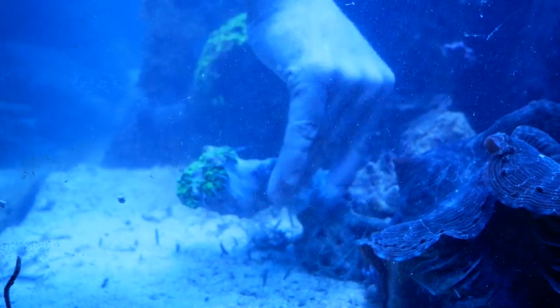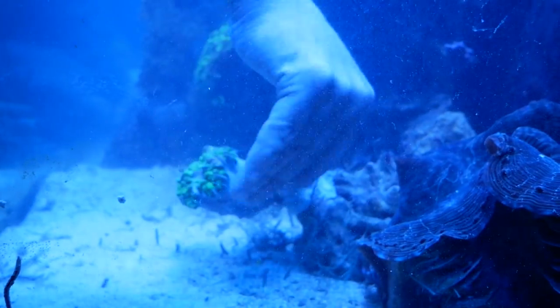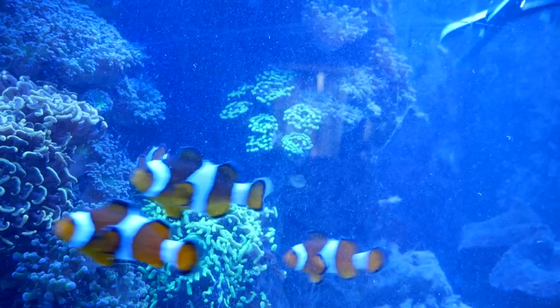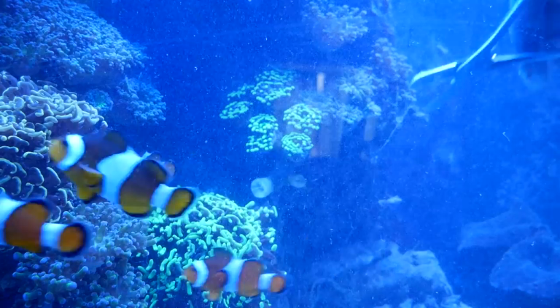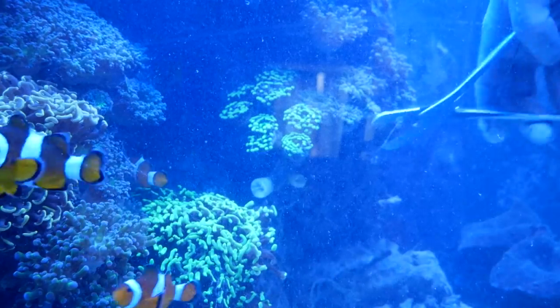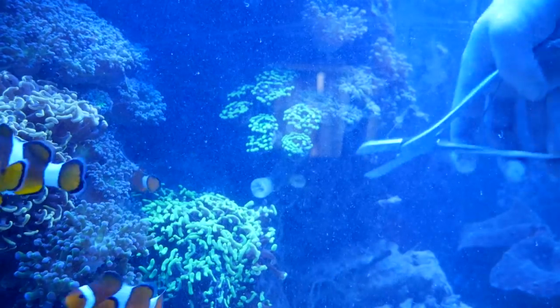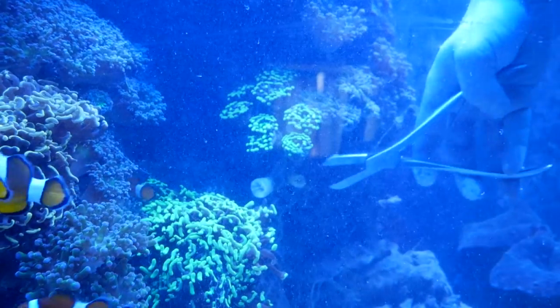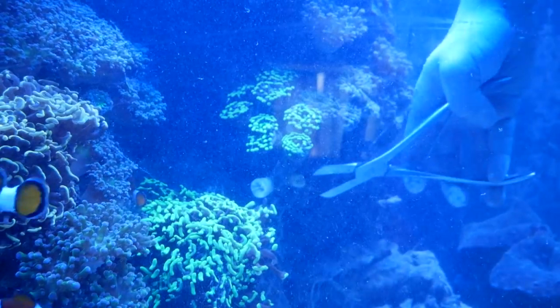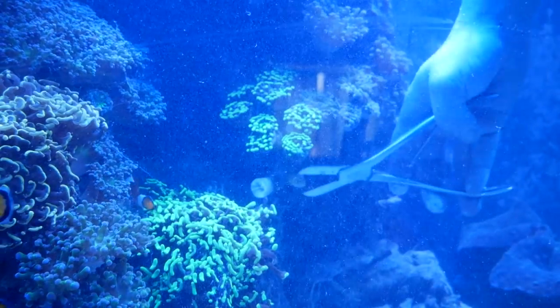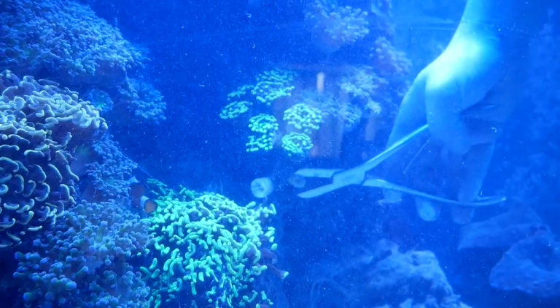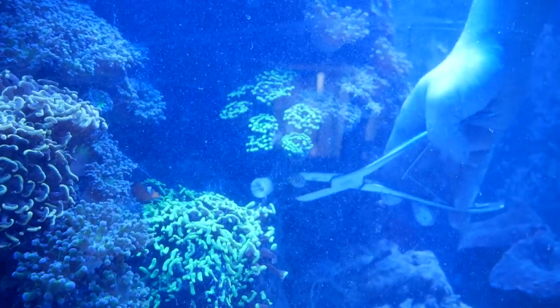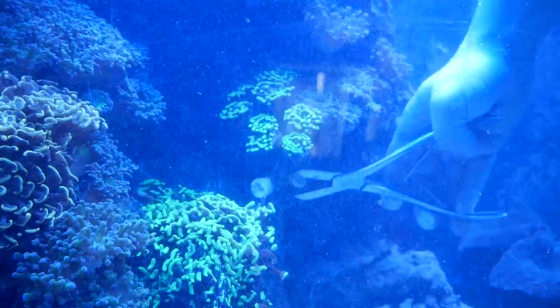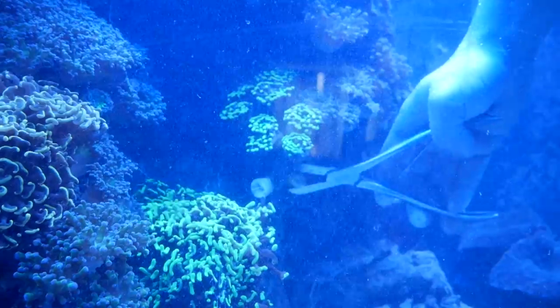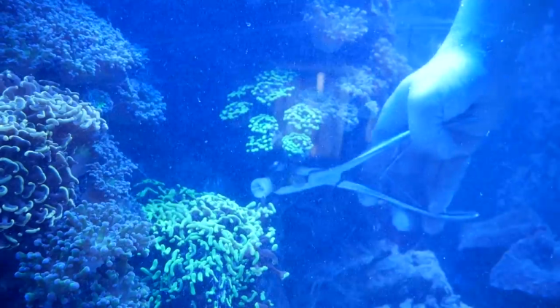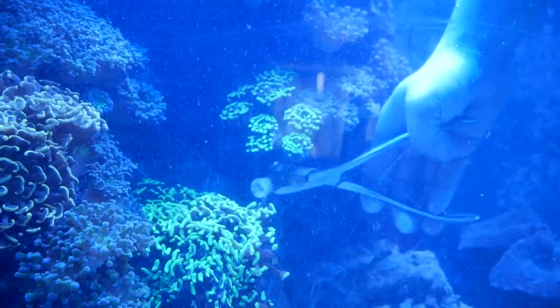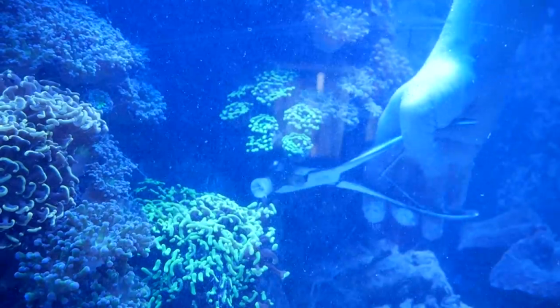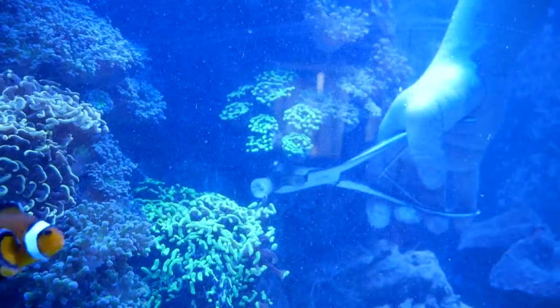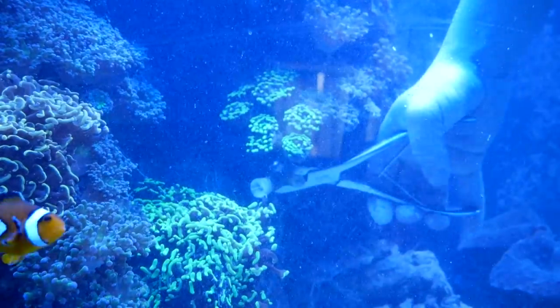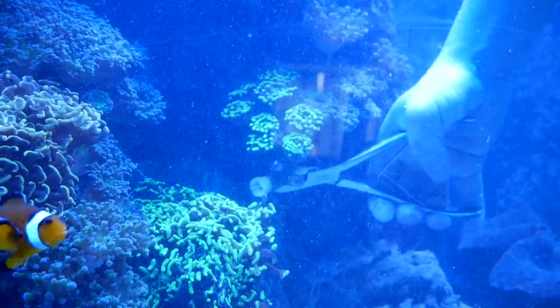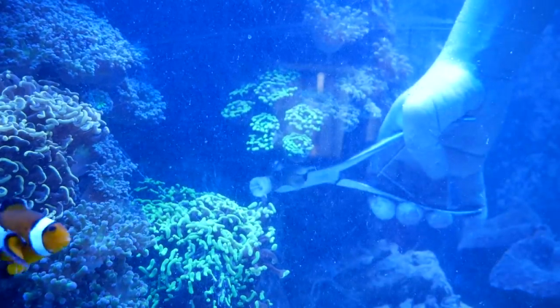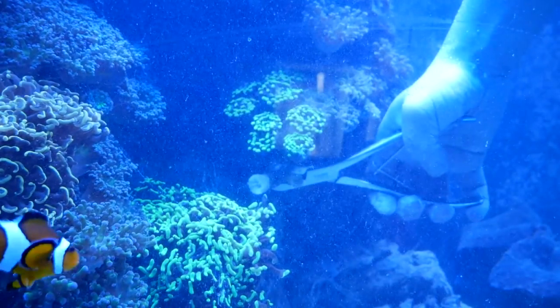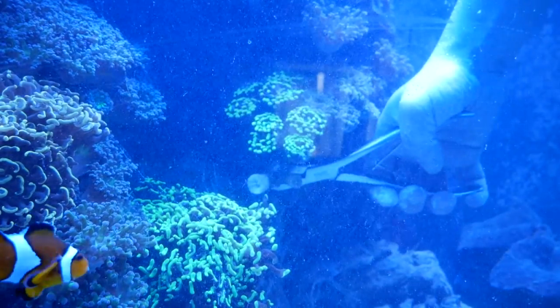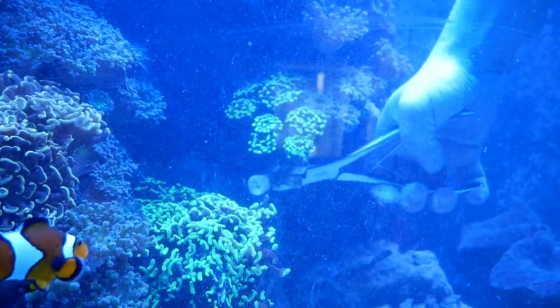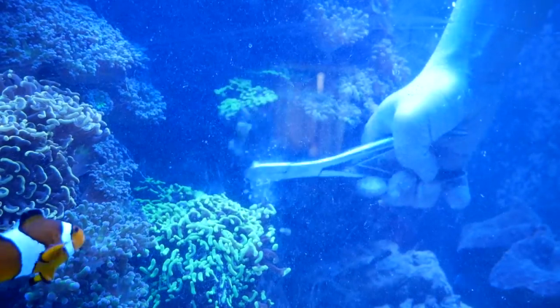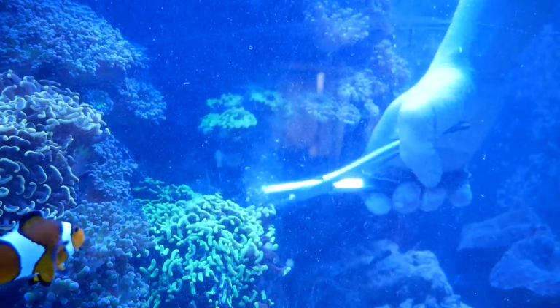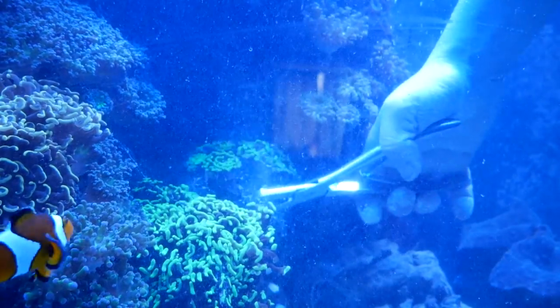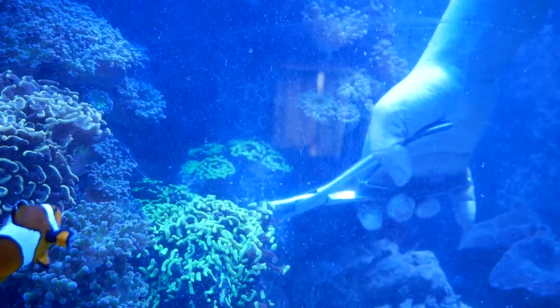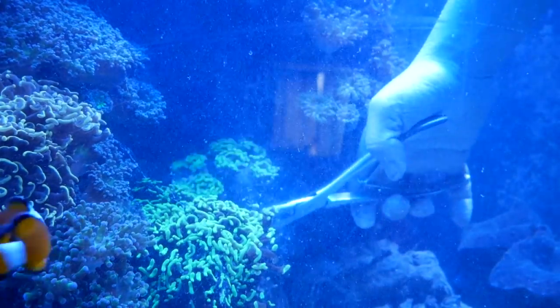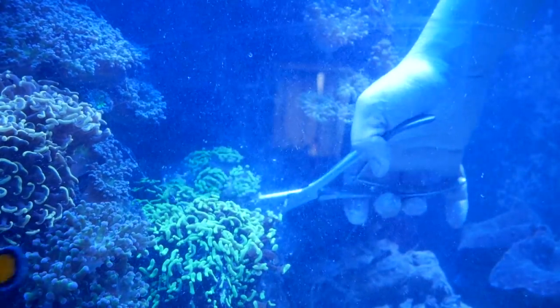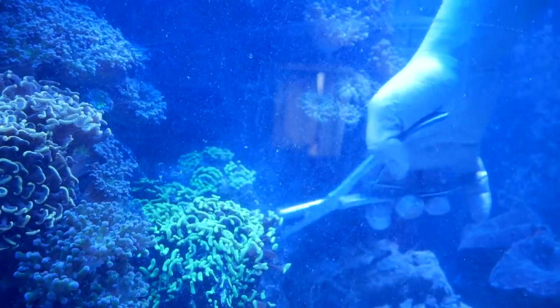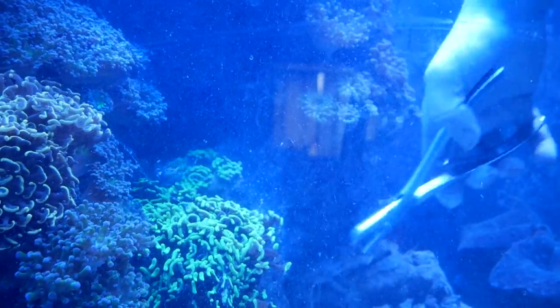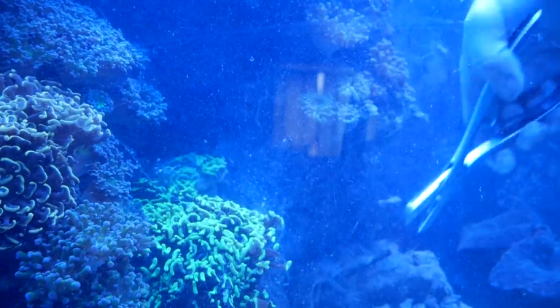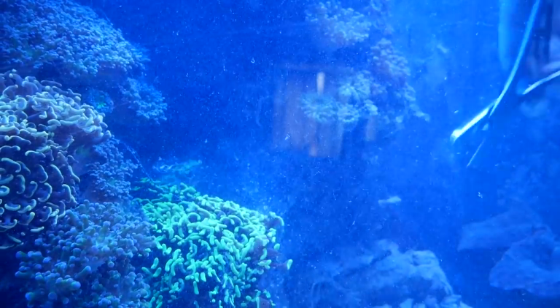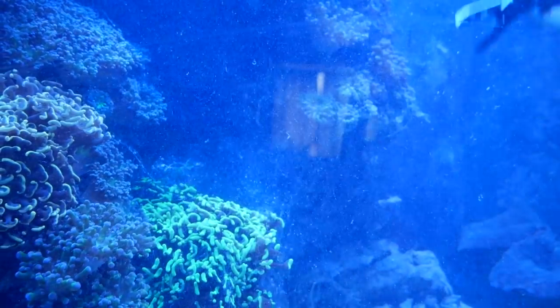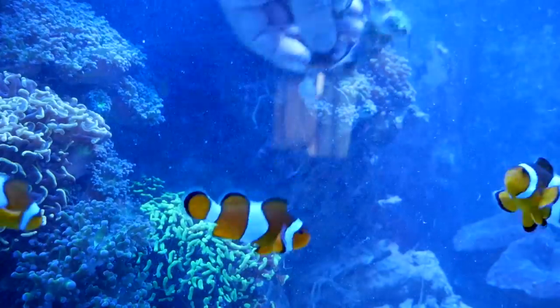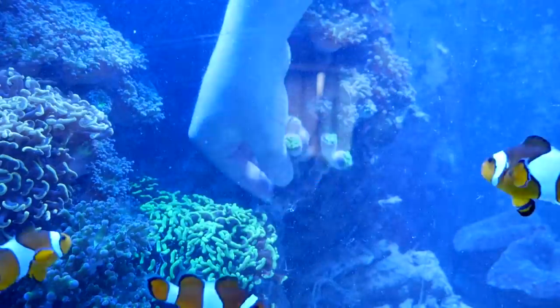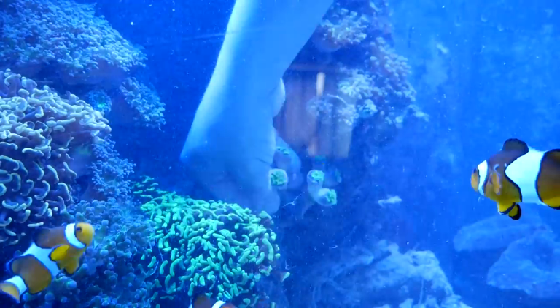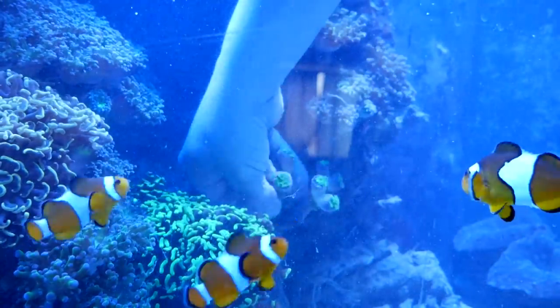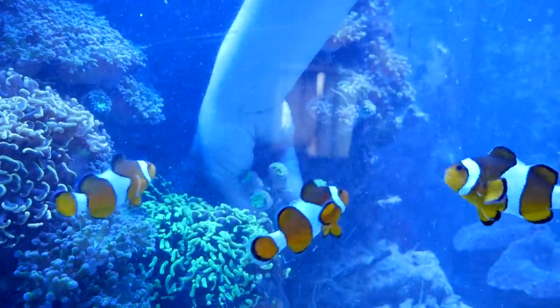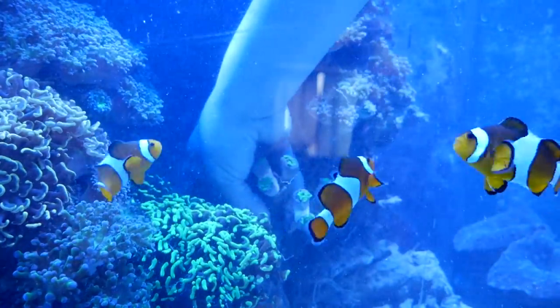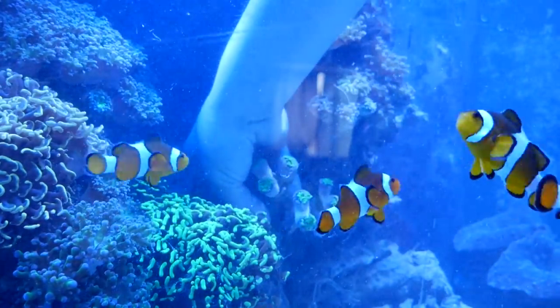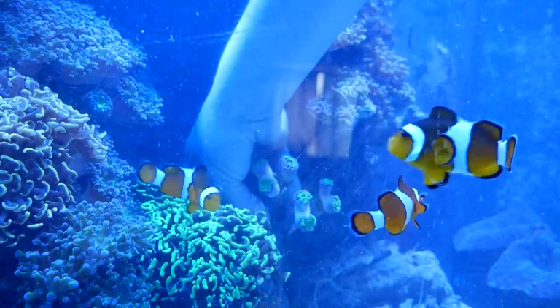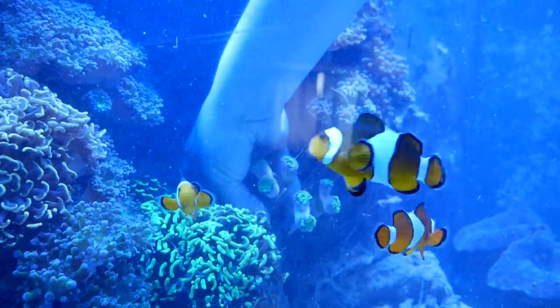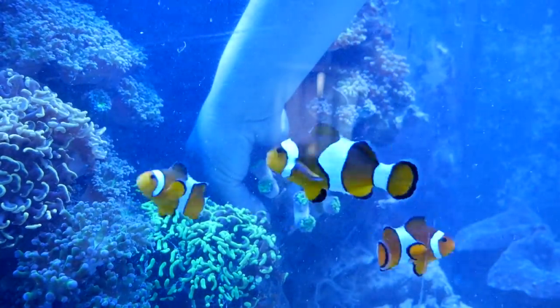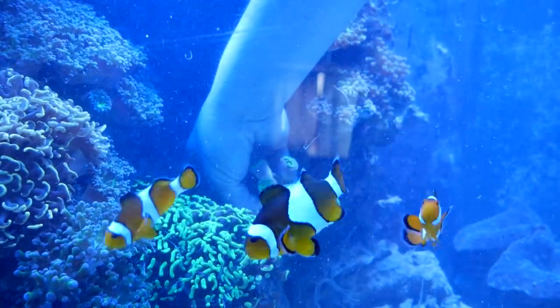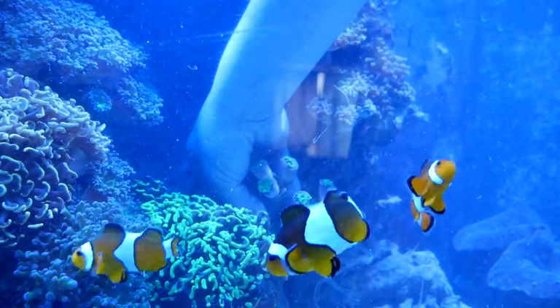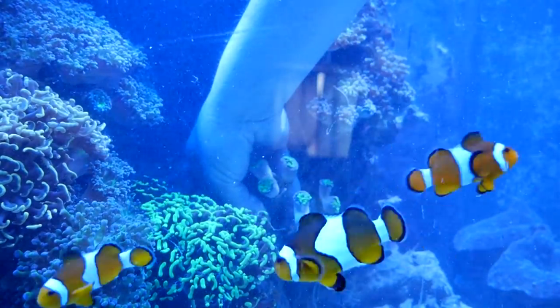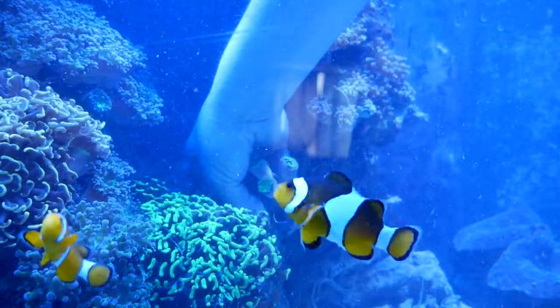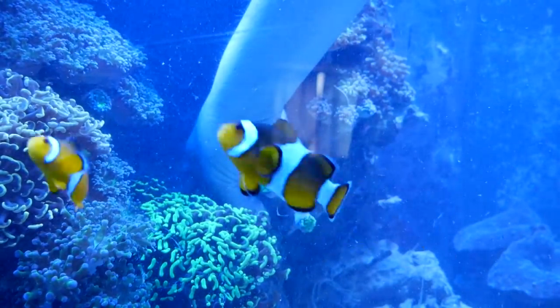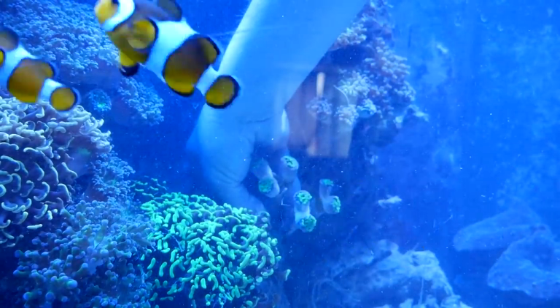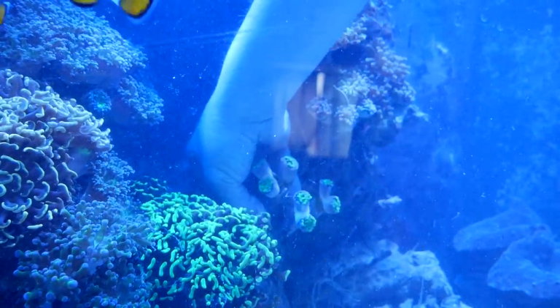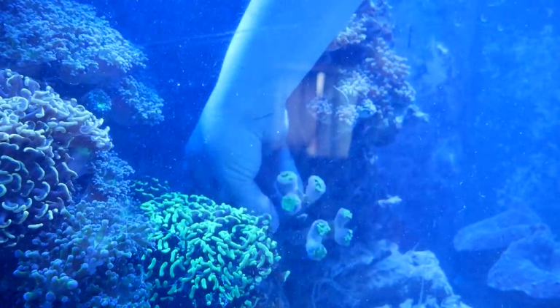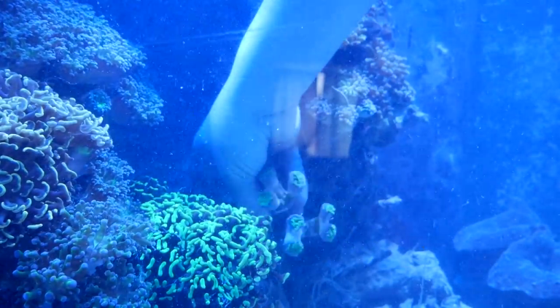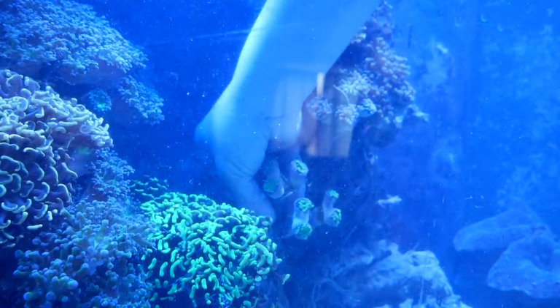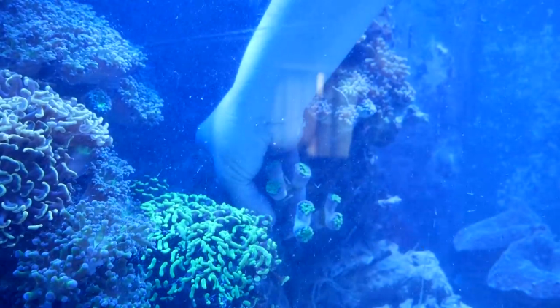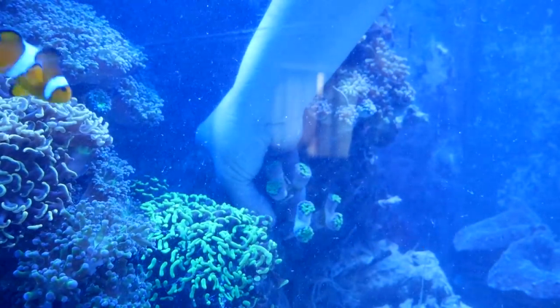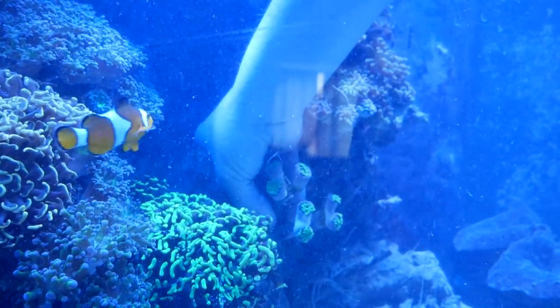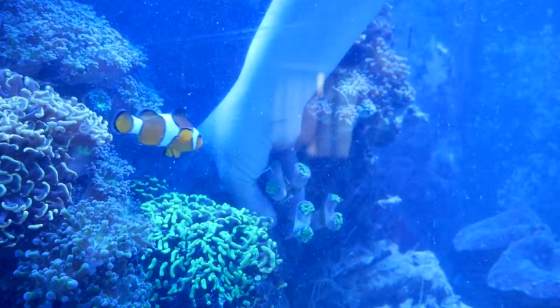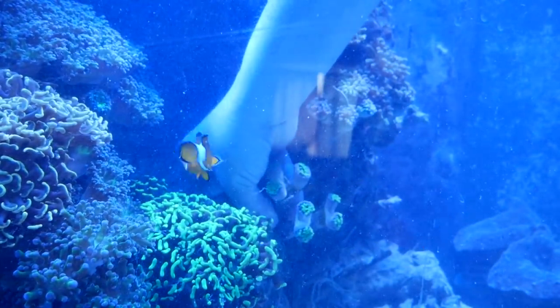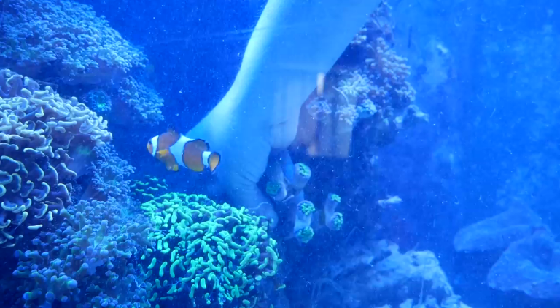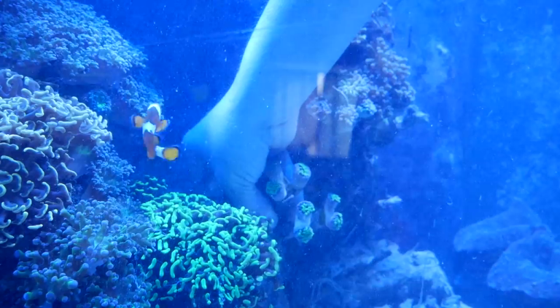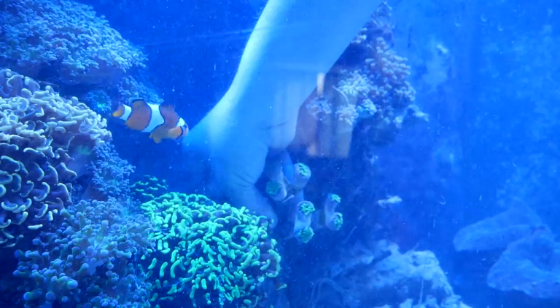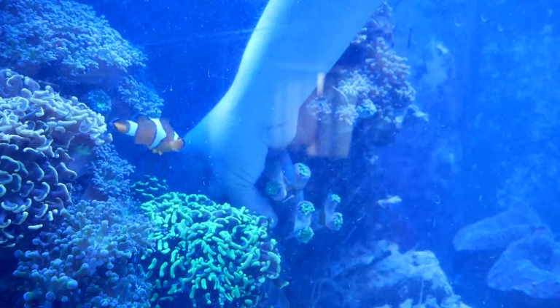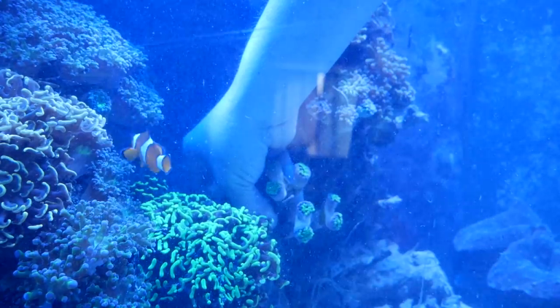Fragging inside the tank is never easy. As you can see, I break the hammer off — no big deal. I just glue it back on and start over.